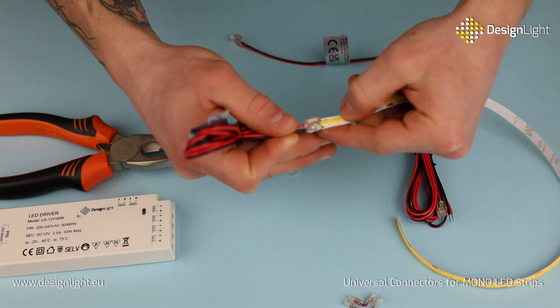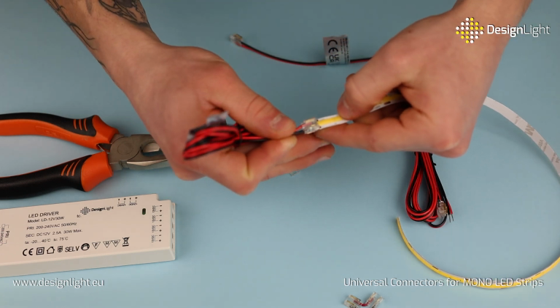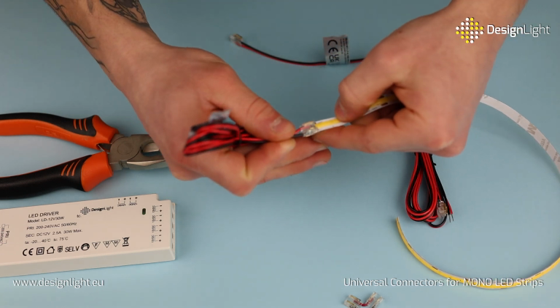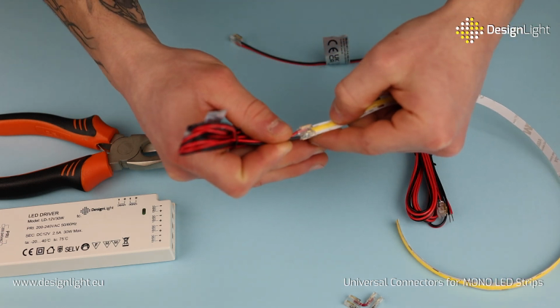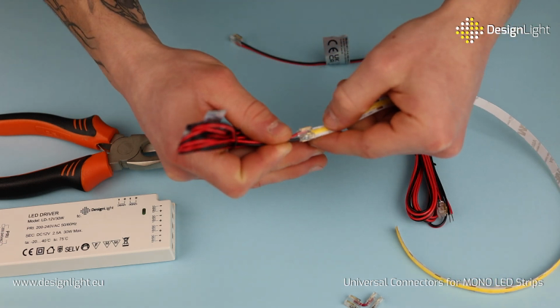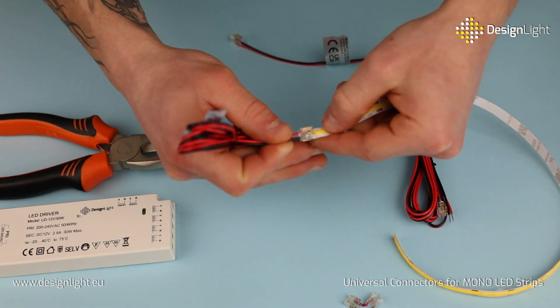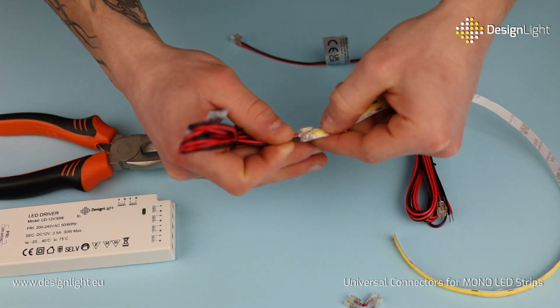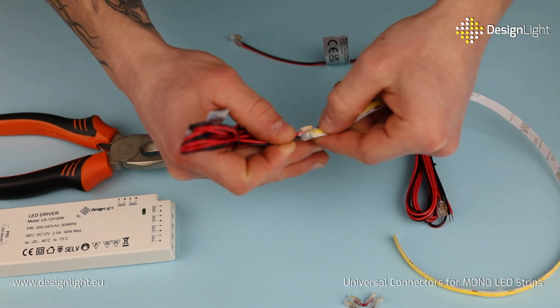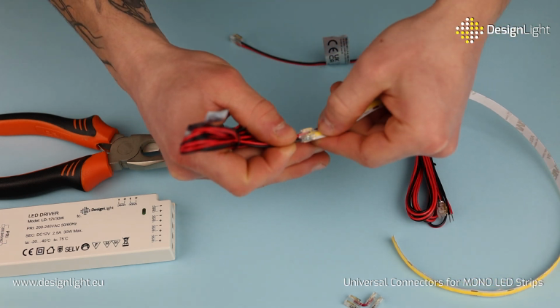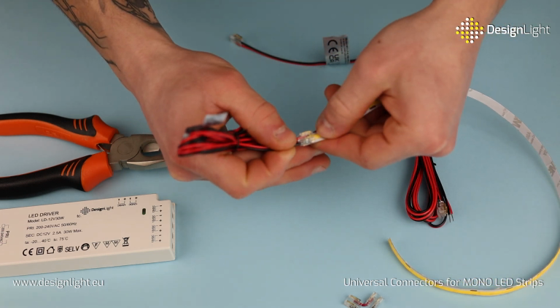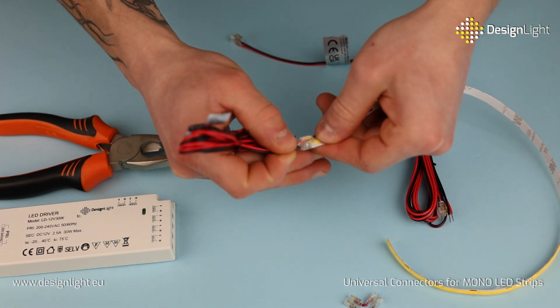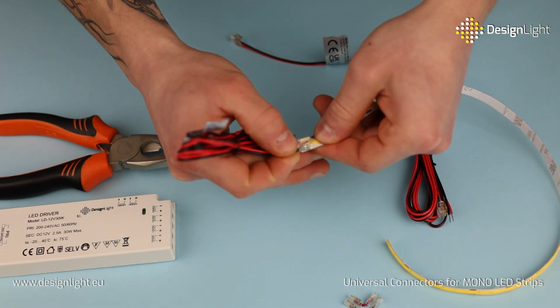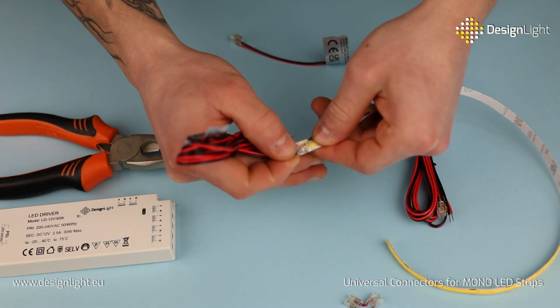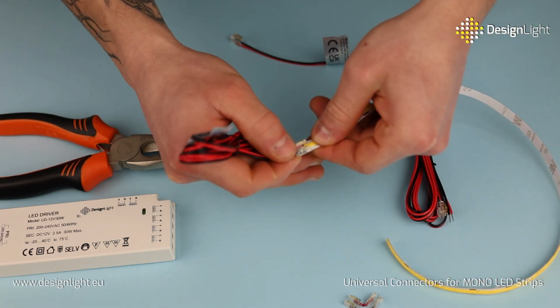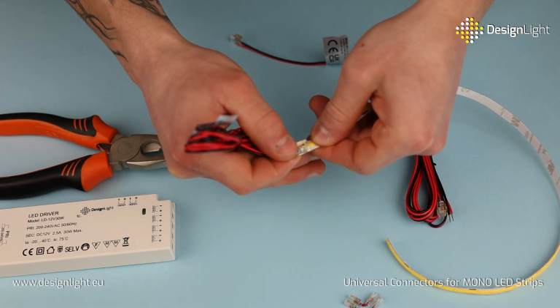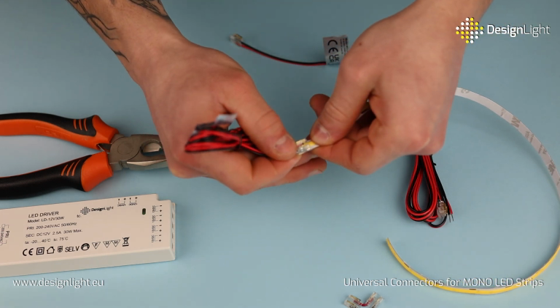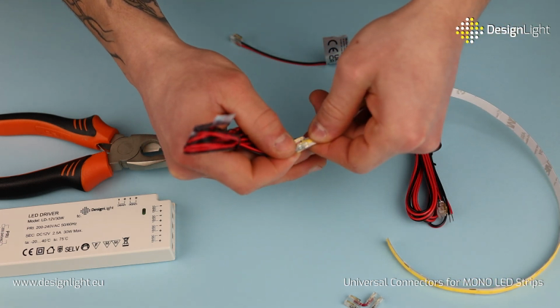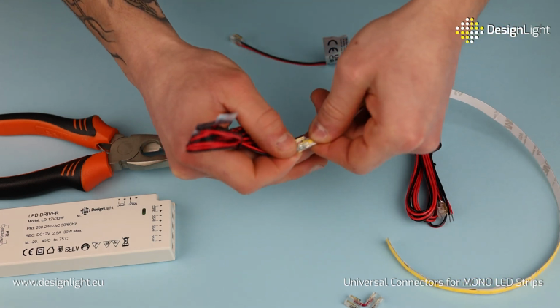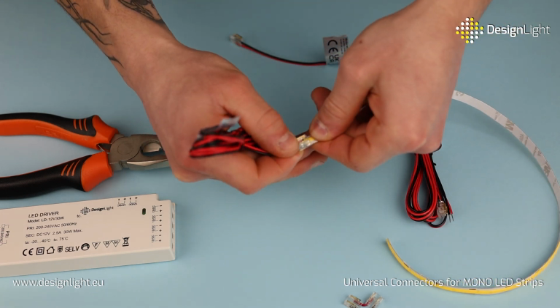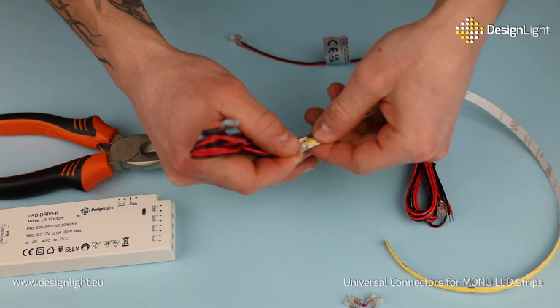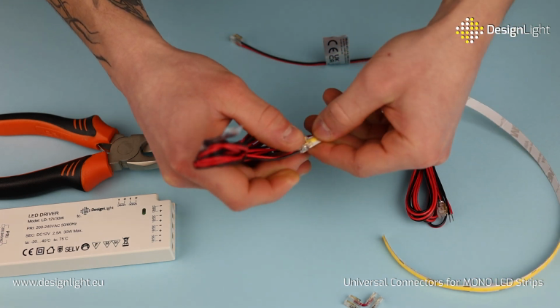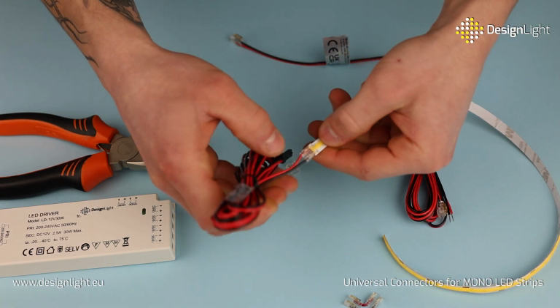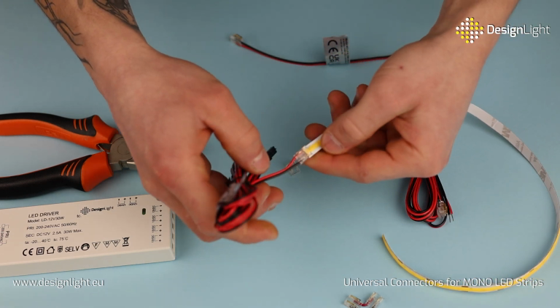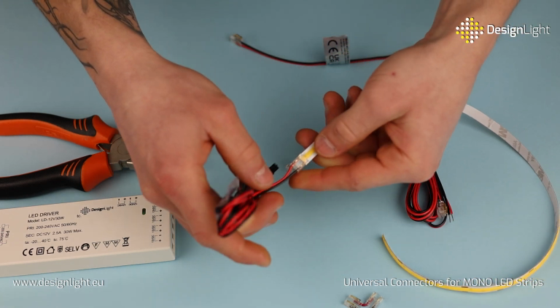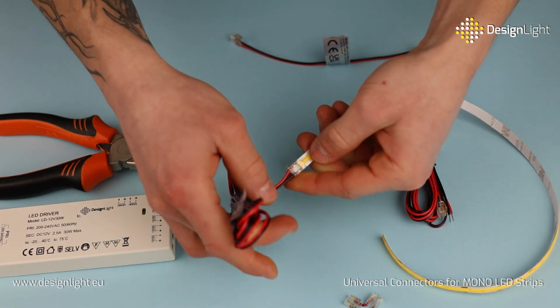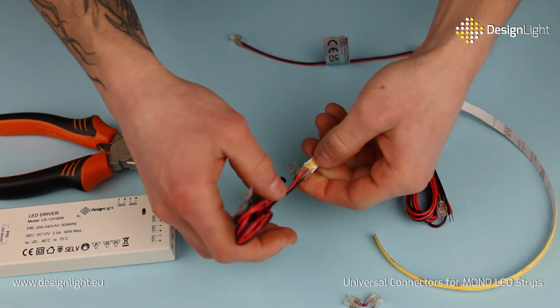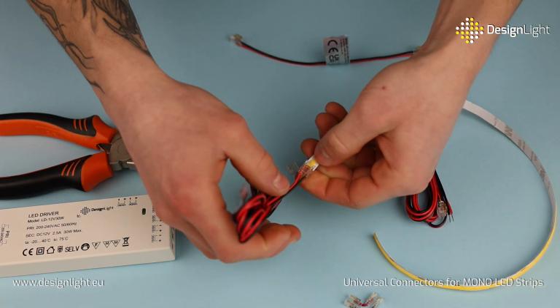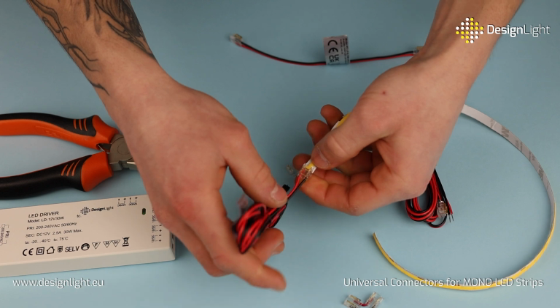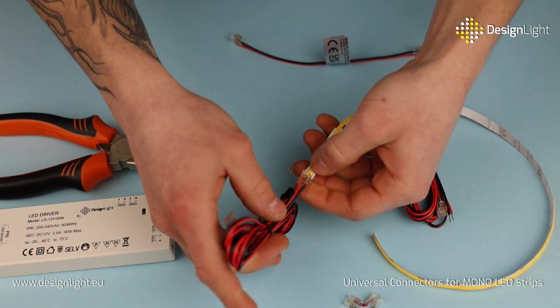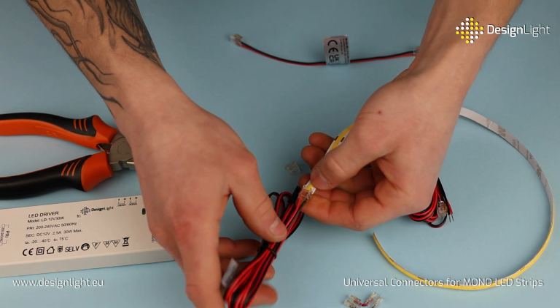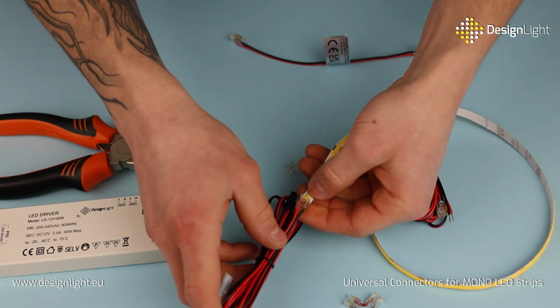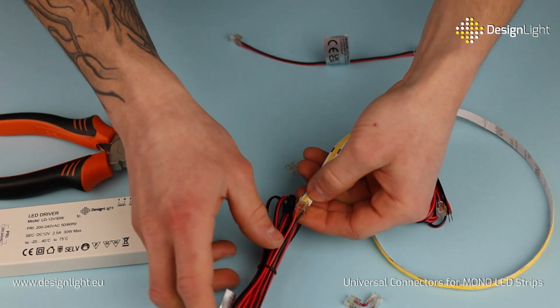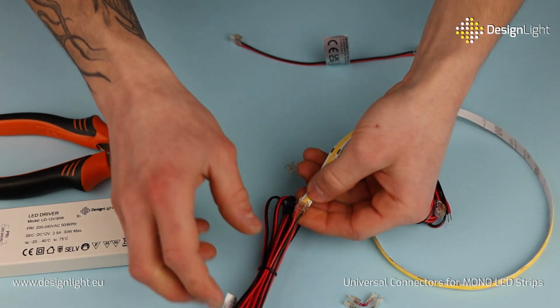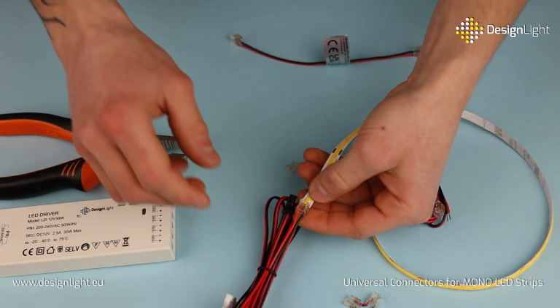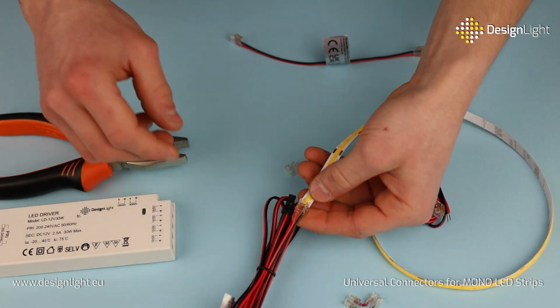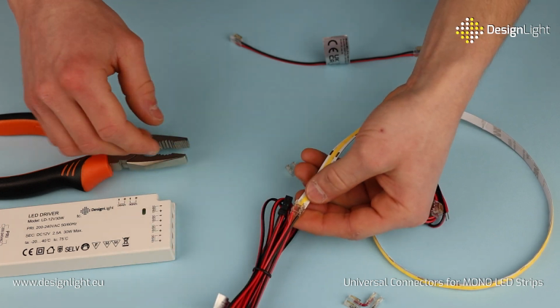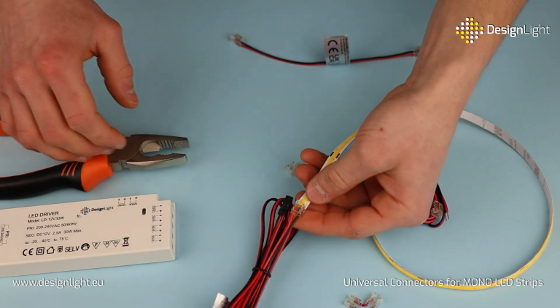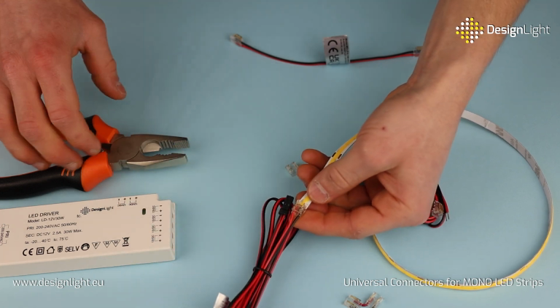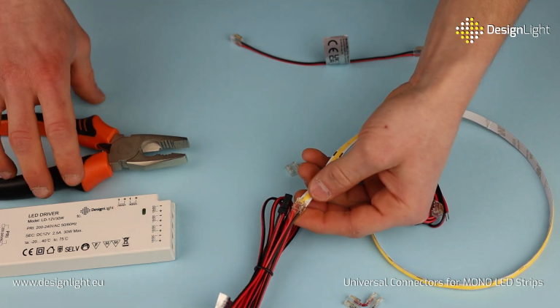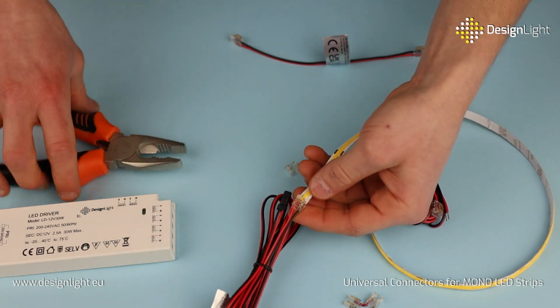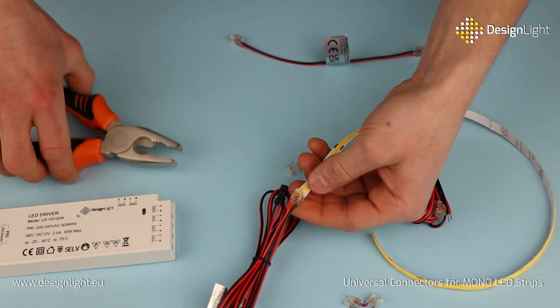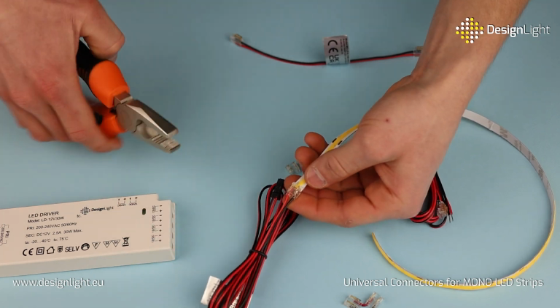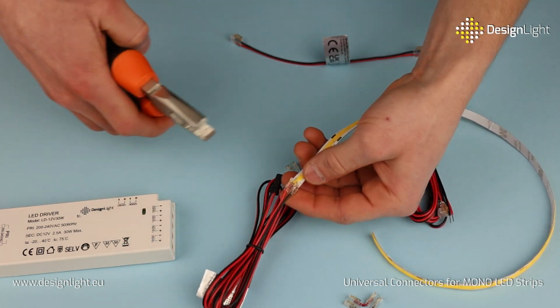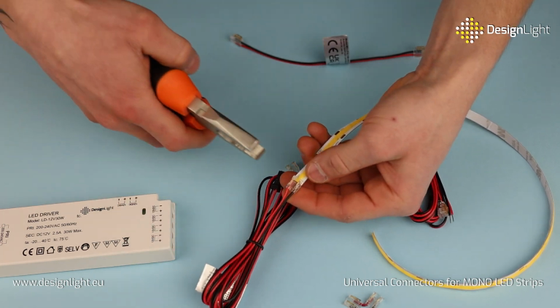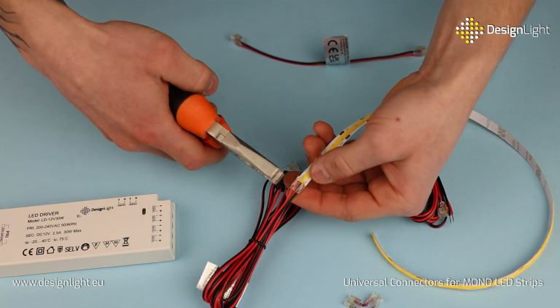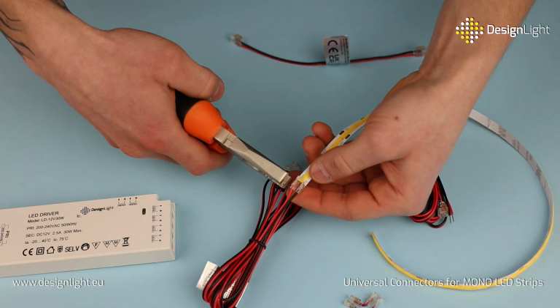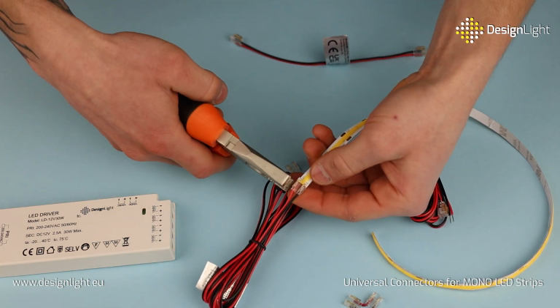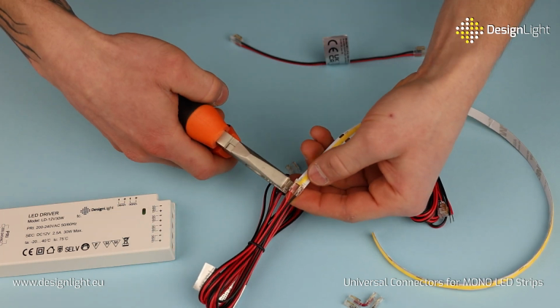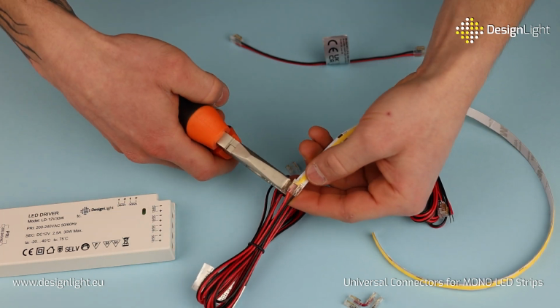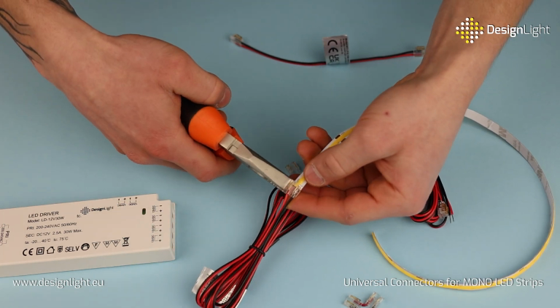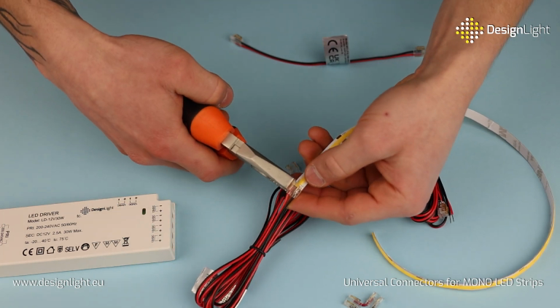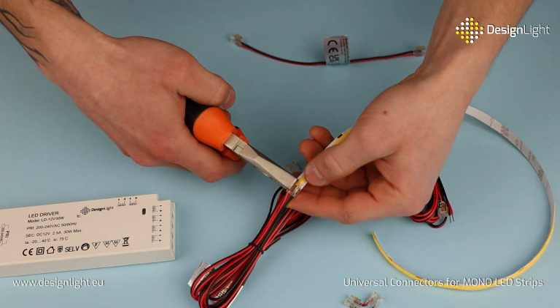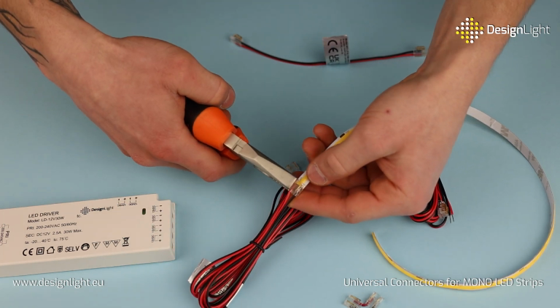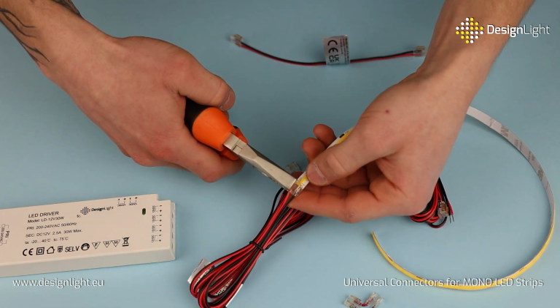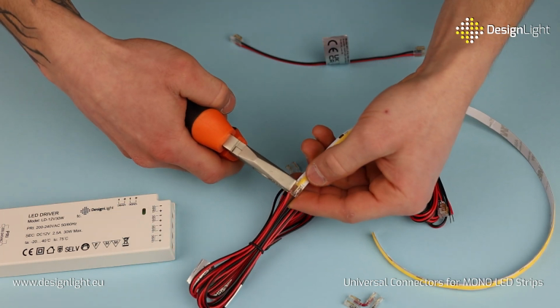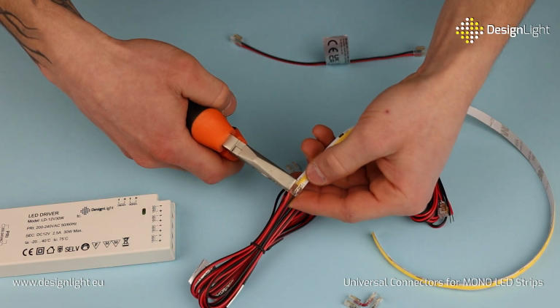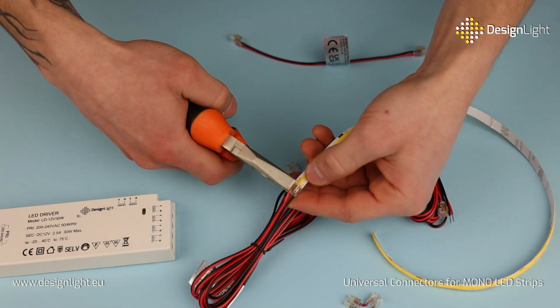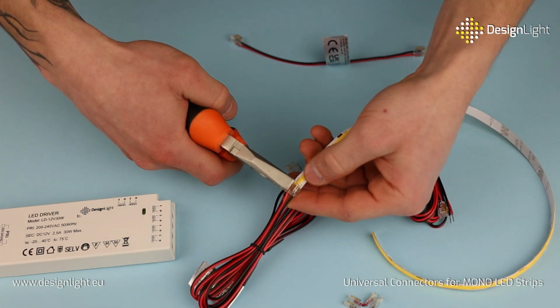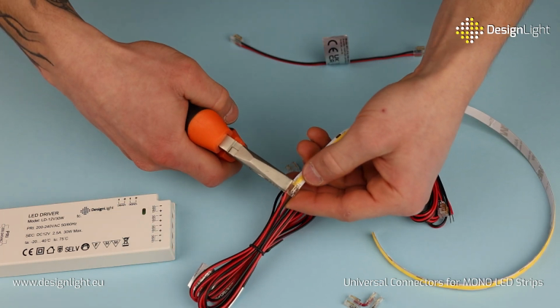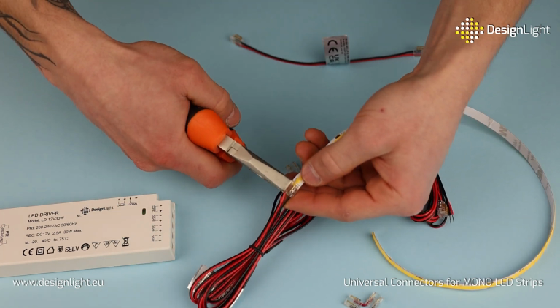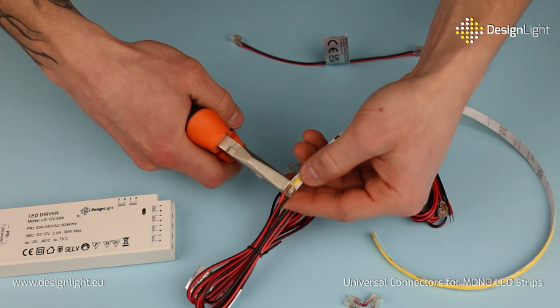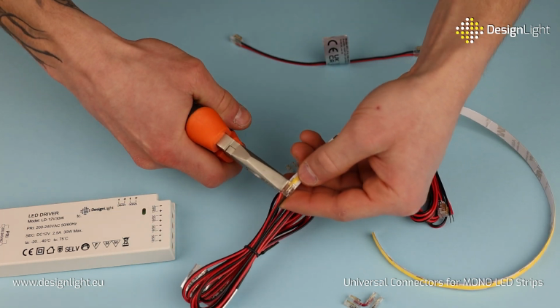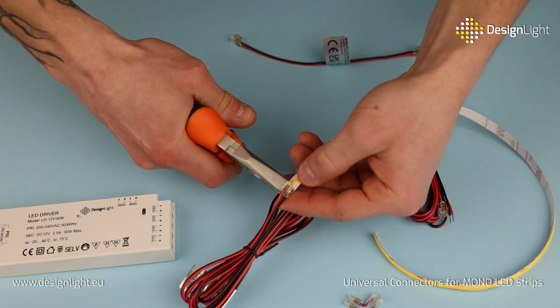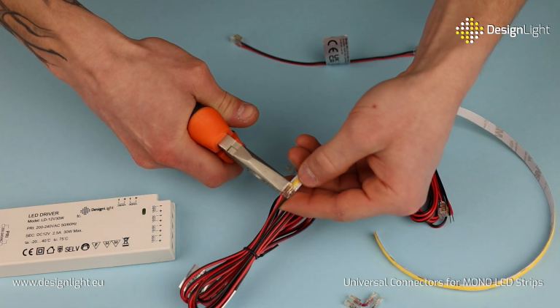Installation is incredibly simple. Just clamp the connectors onto the LED strip and you are done. These accessories adapt to any project.